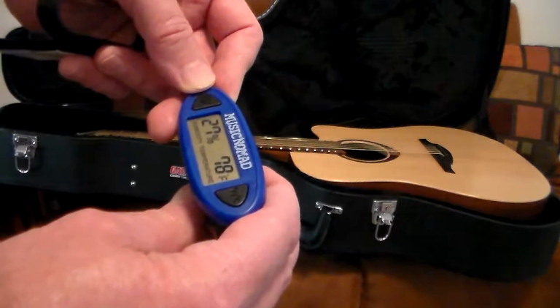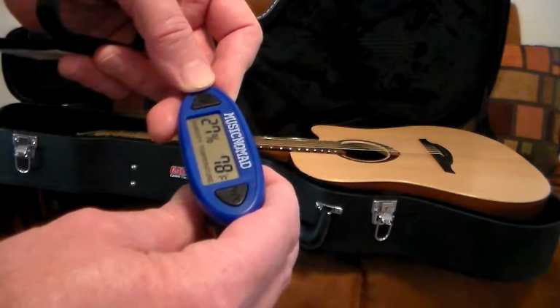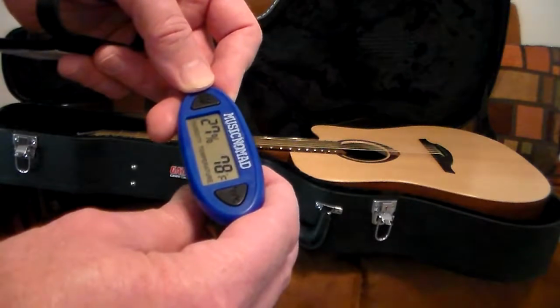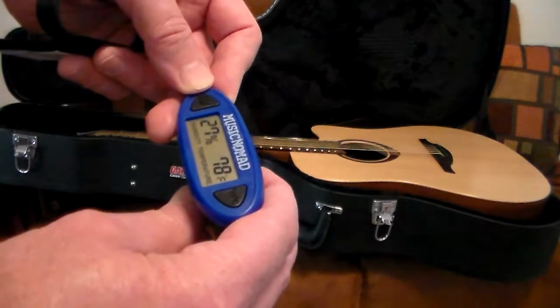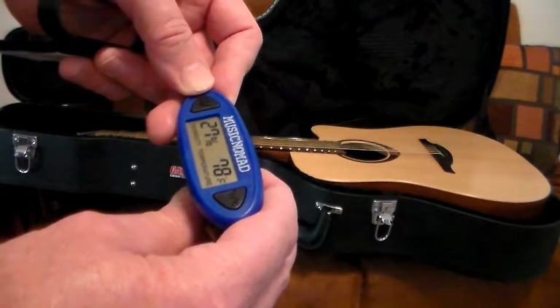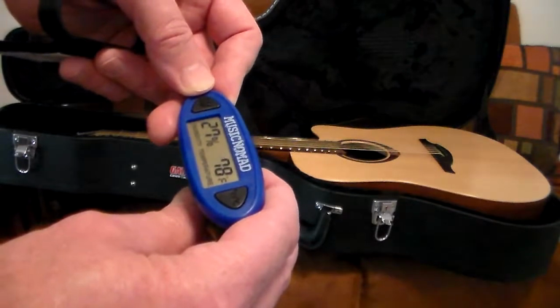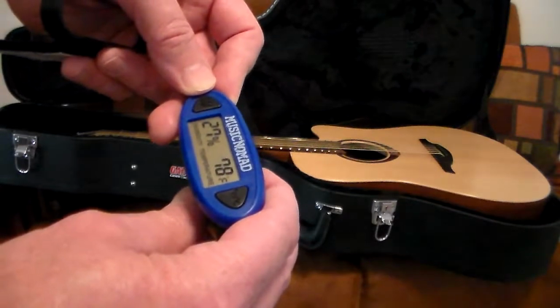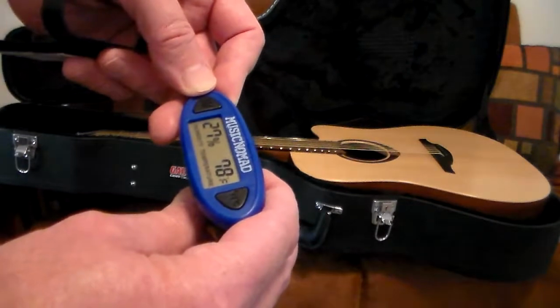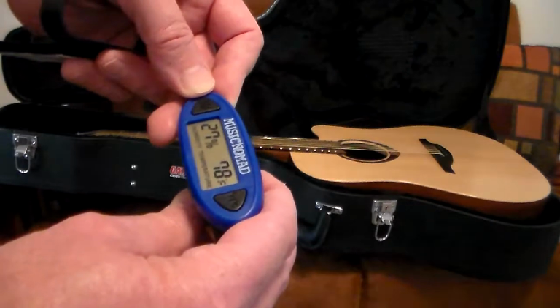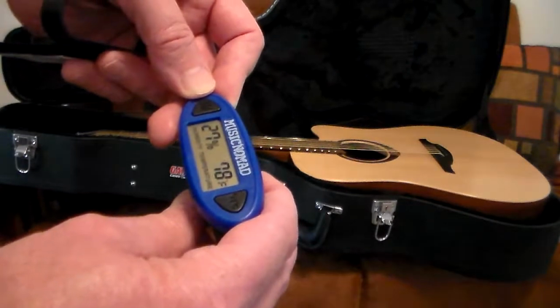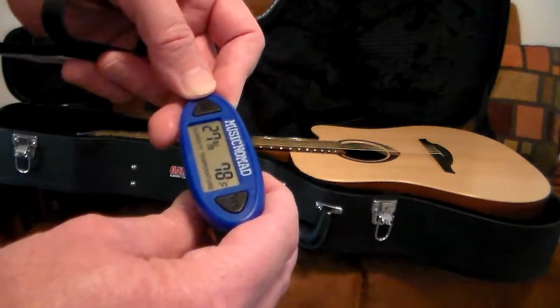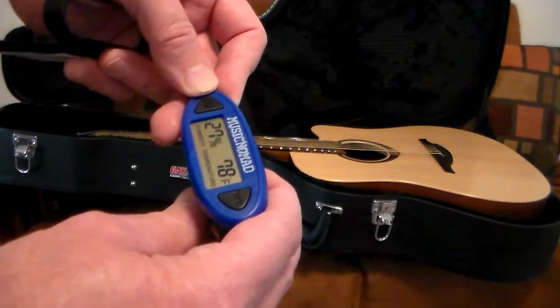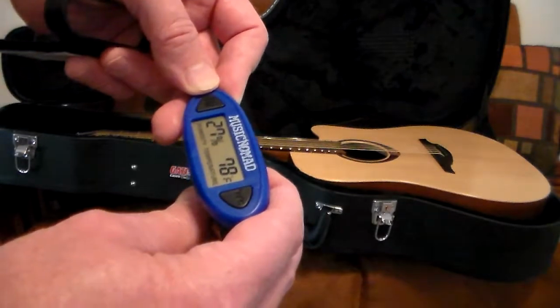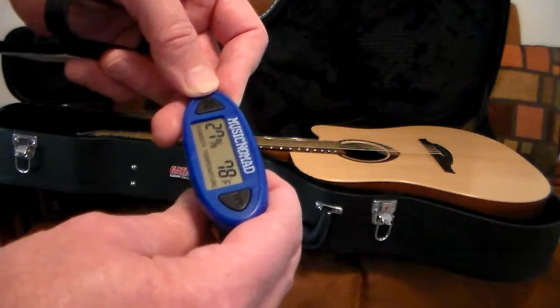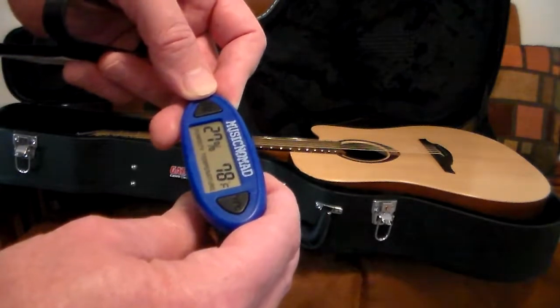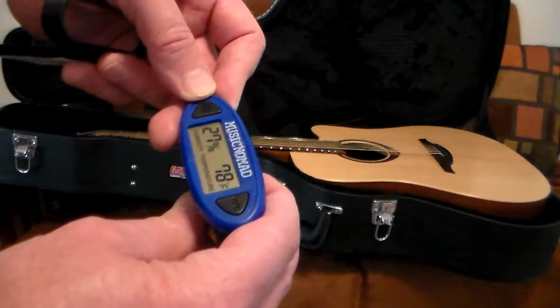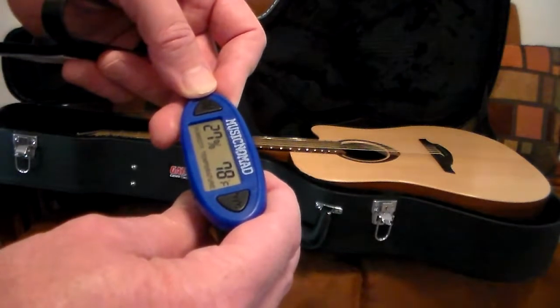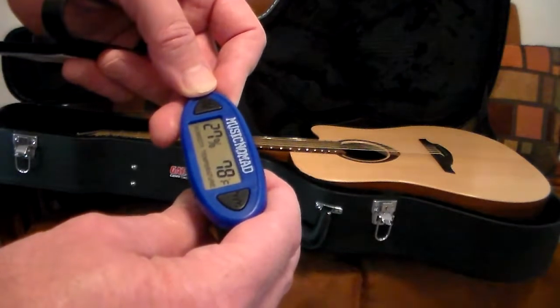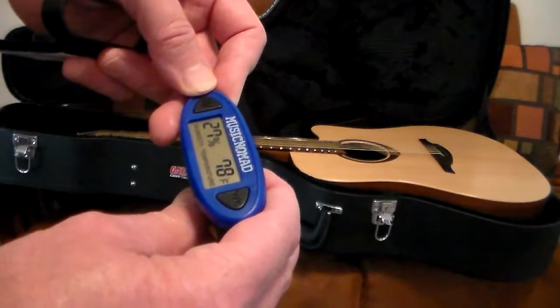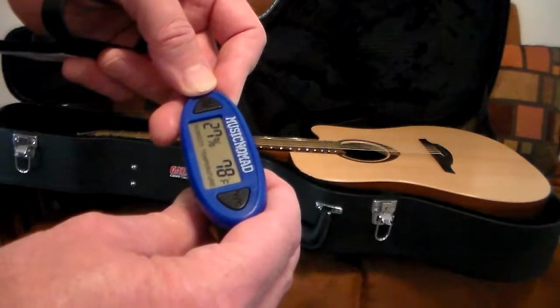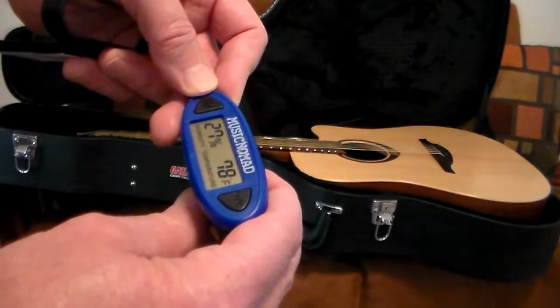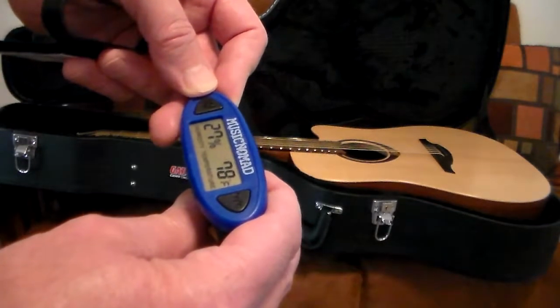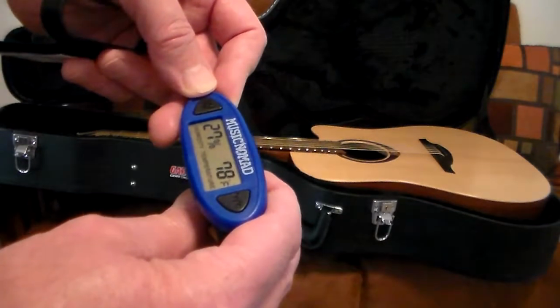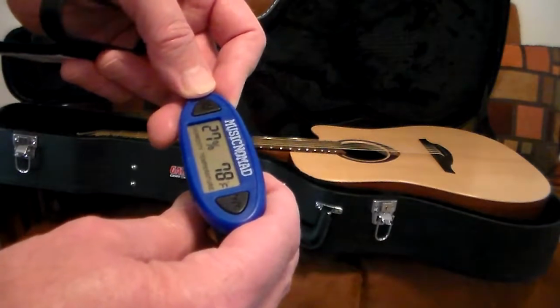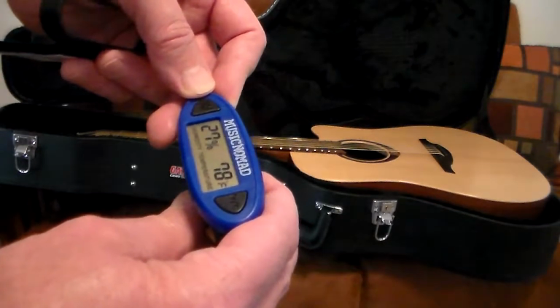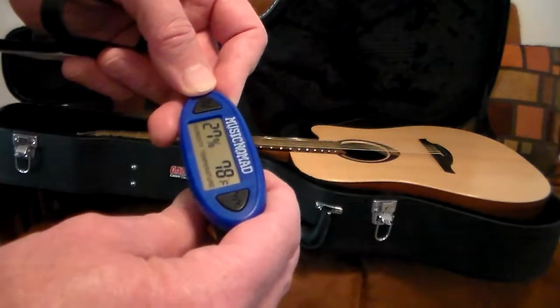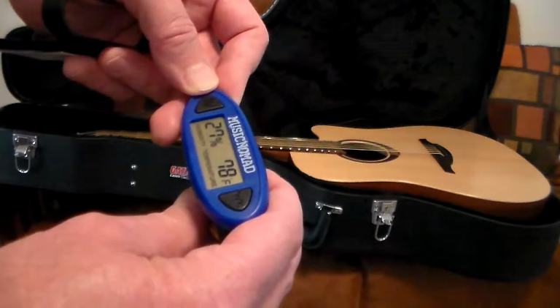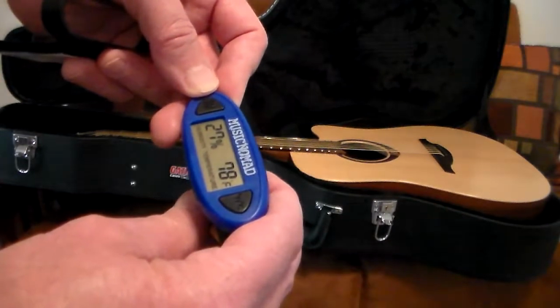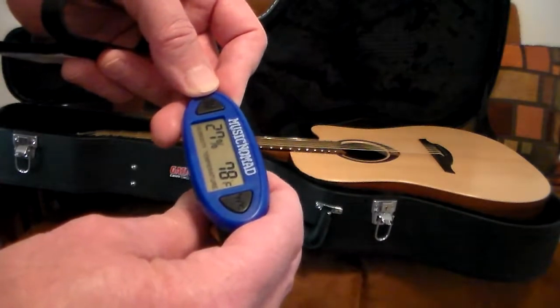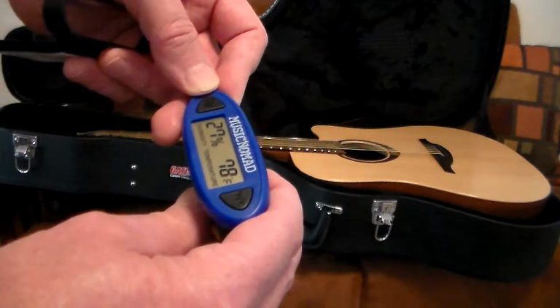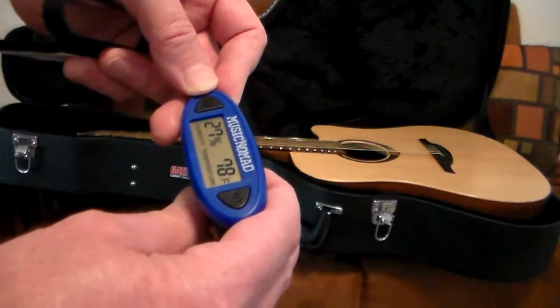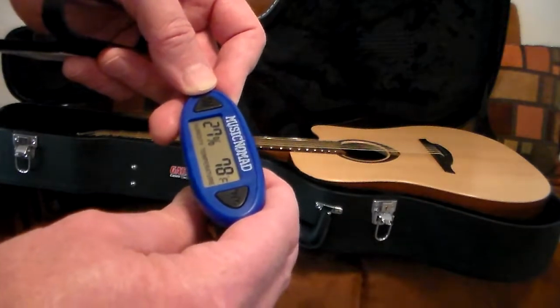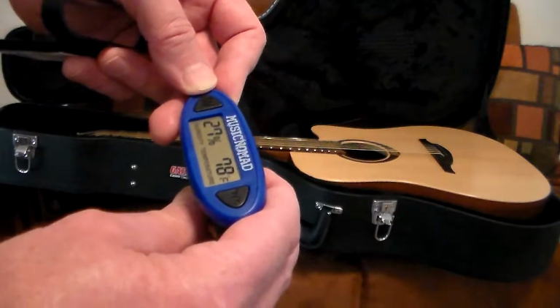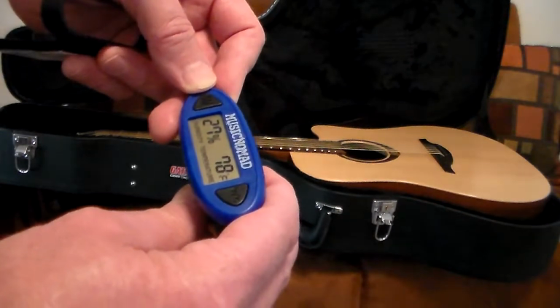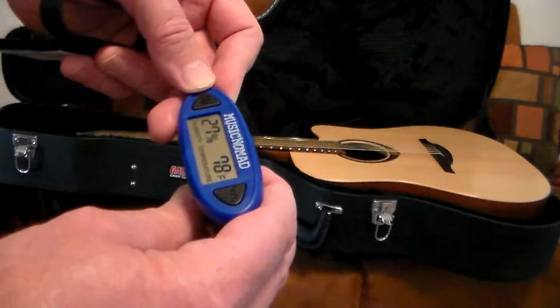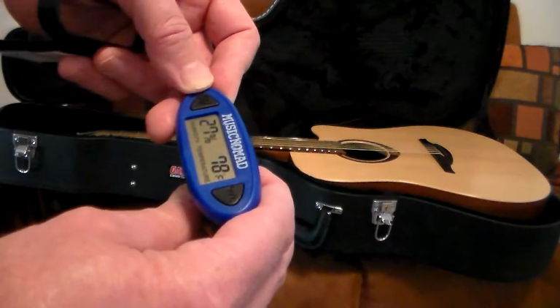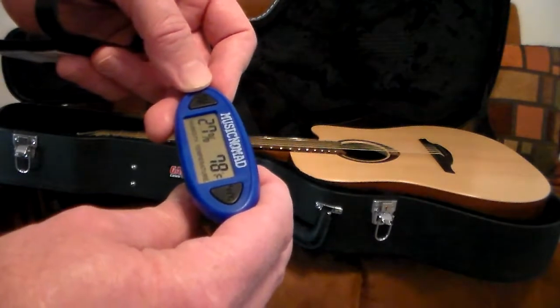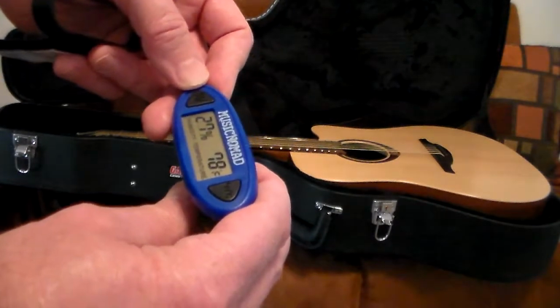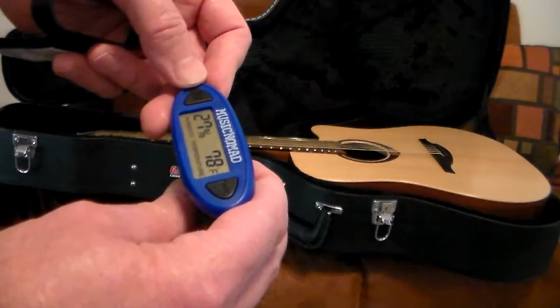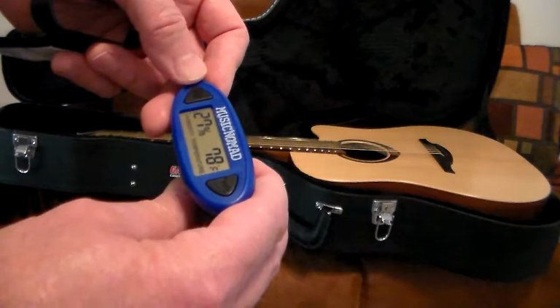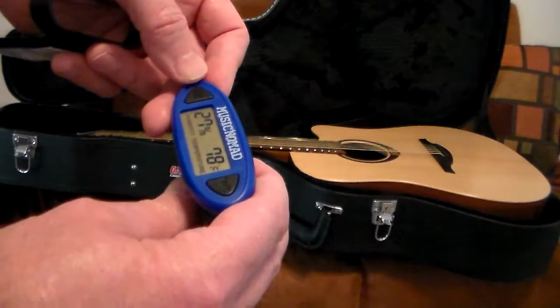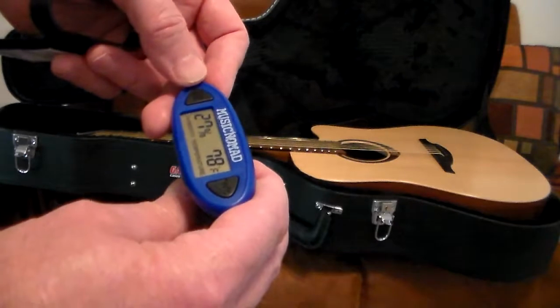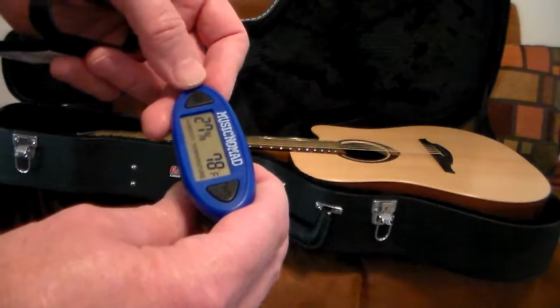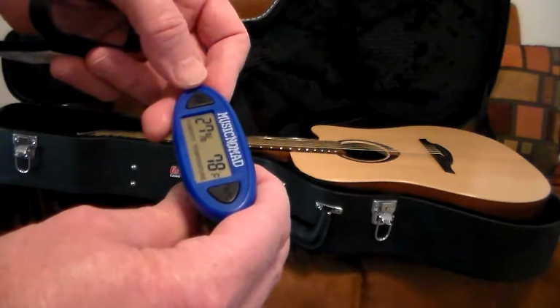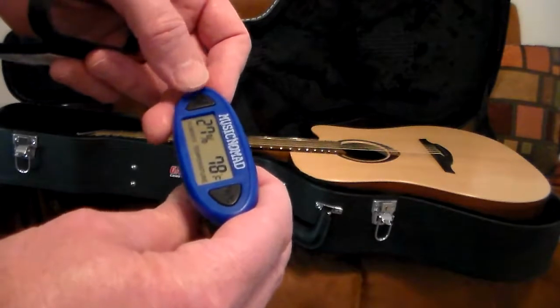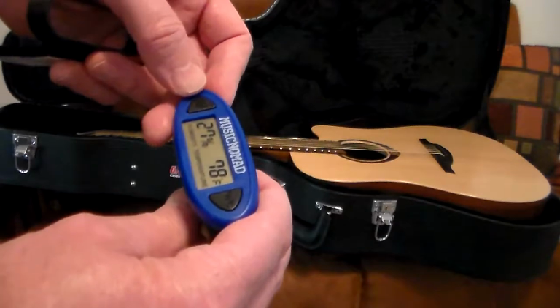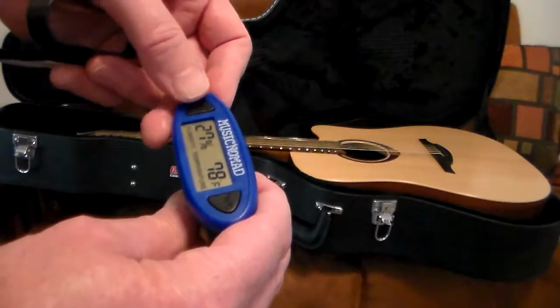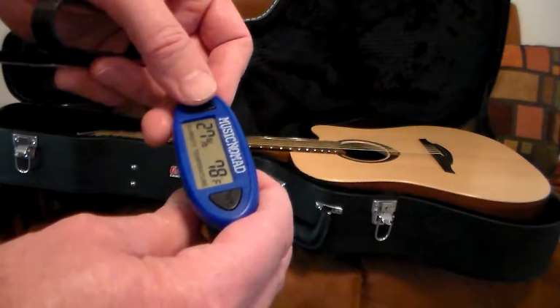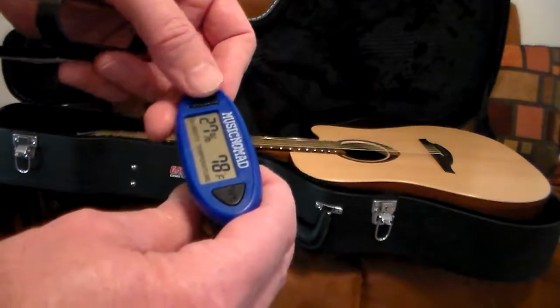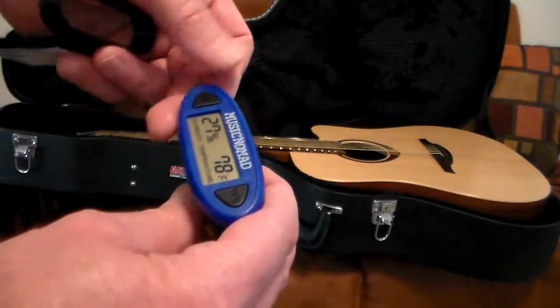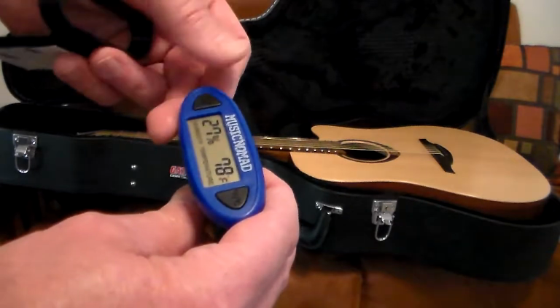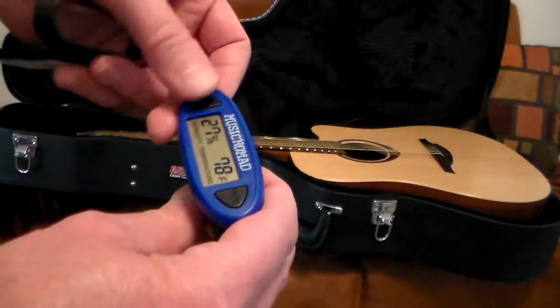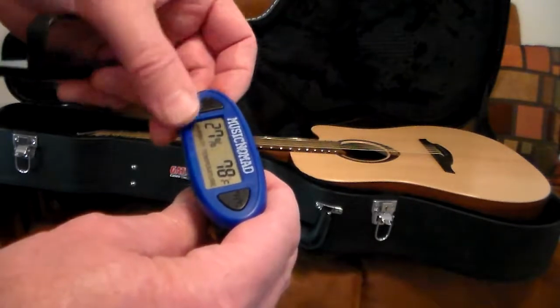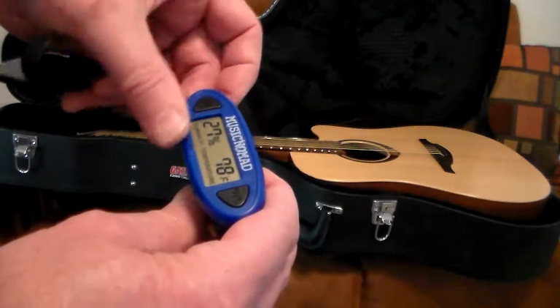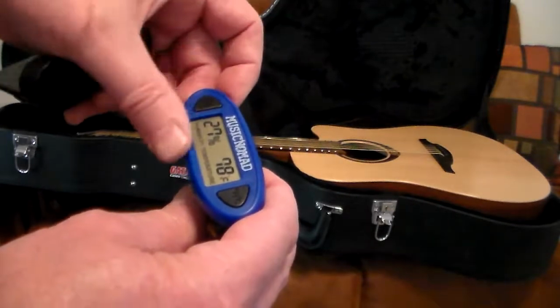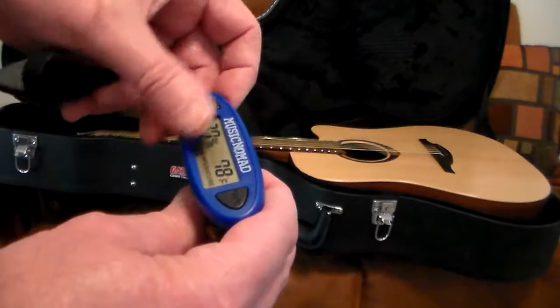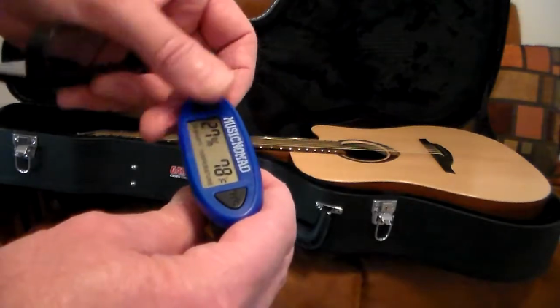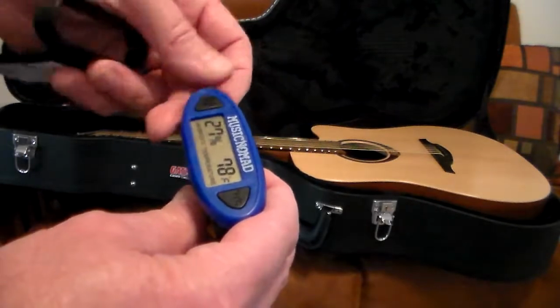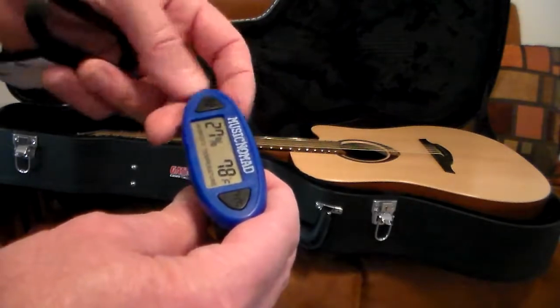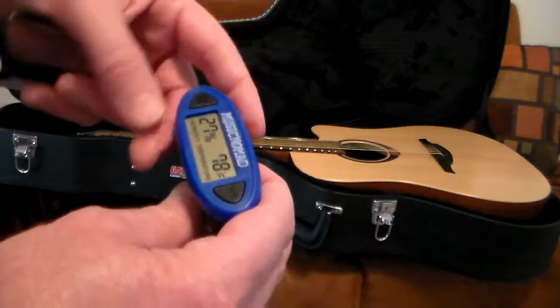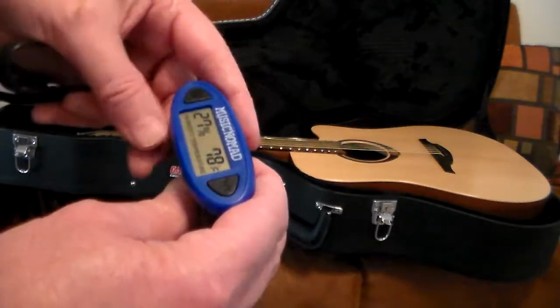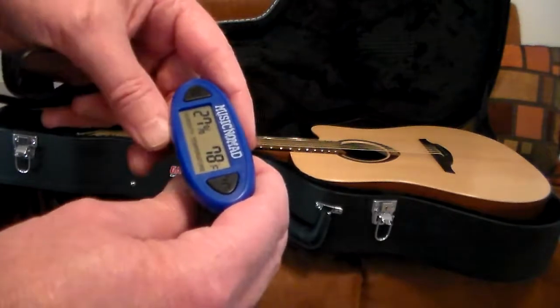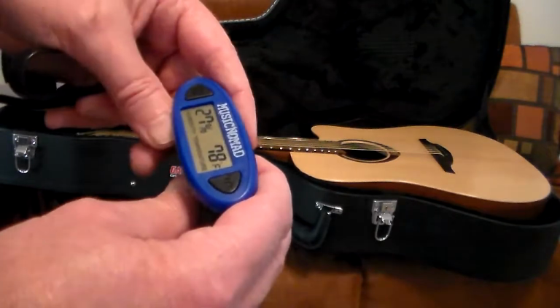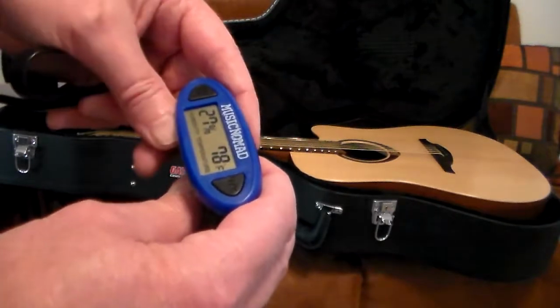Pressing max shows 35% humidity at 78 degrees, and pressing it again shows a minimum of 20% at 75 degrees. I've actually seen the humidity reading hit 6% here — that's a guitar killer. You definitely don't want that. And it goes back to the normal reading all by itself.